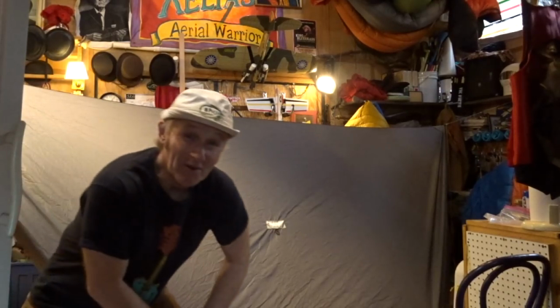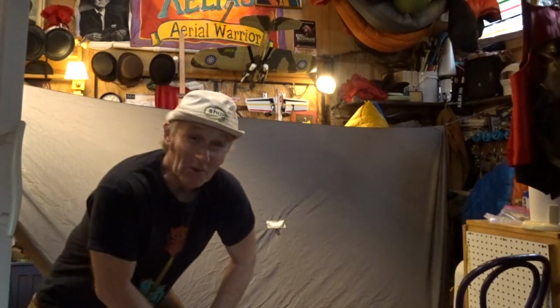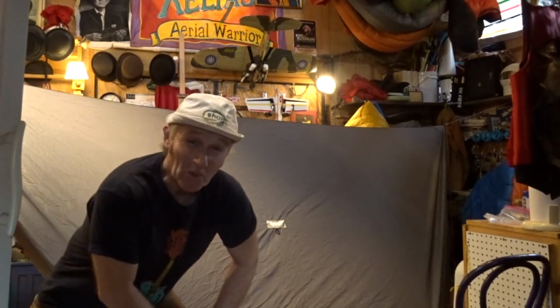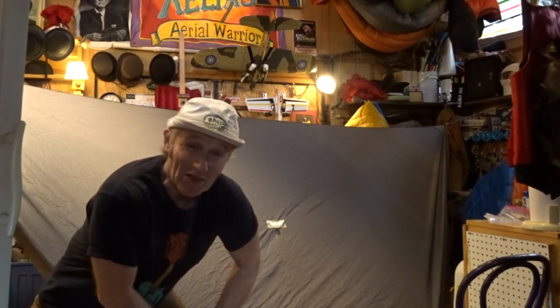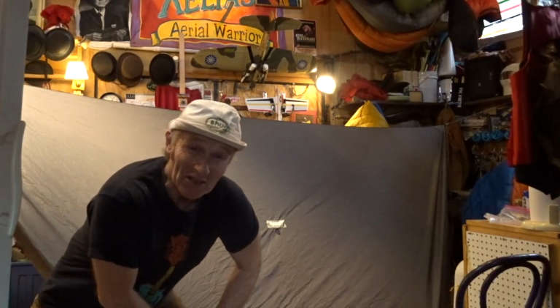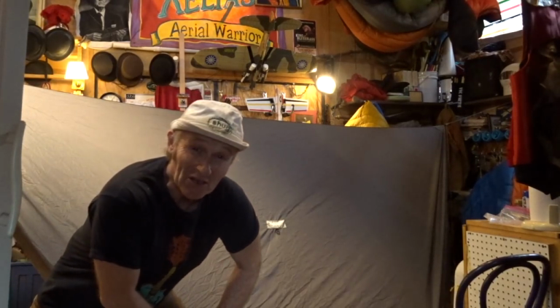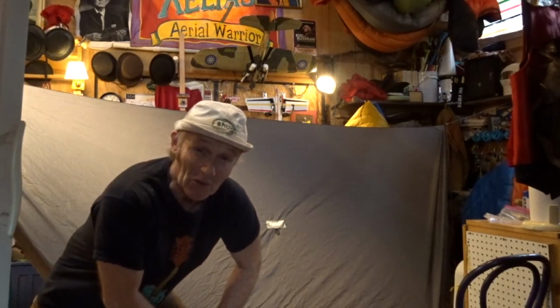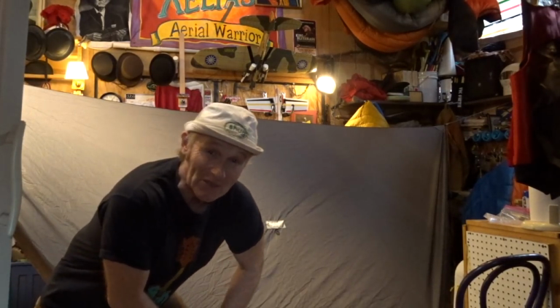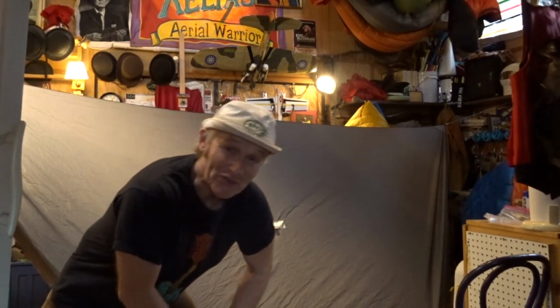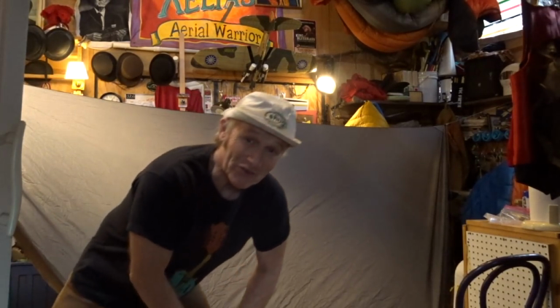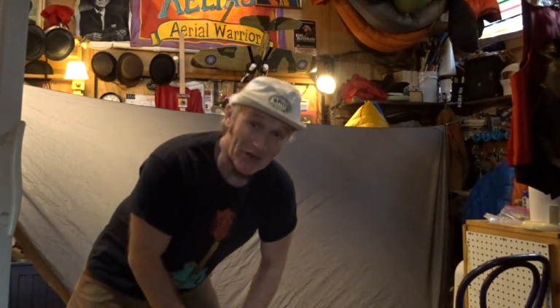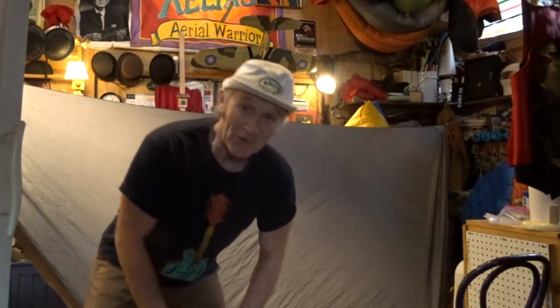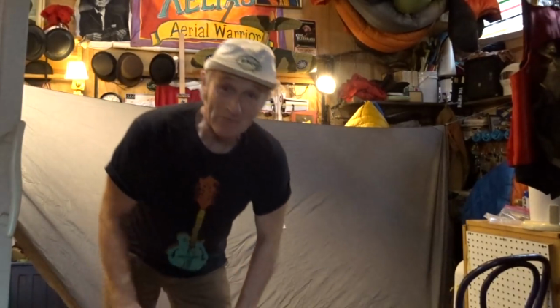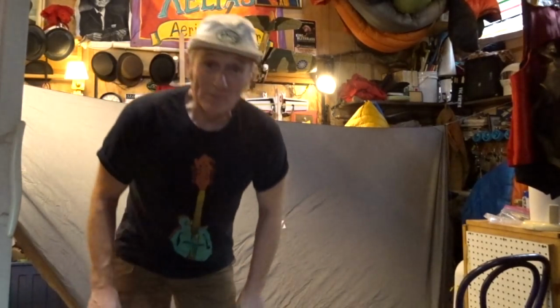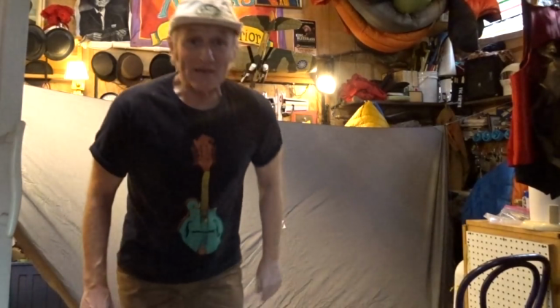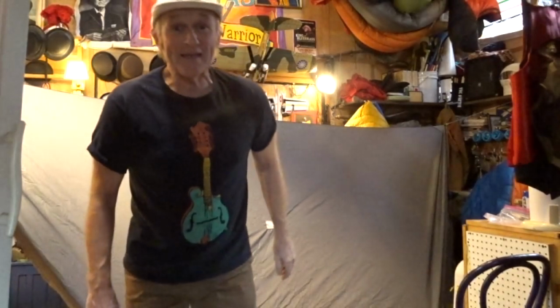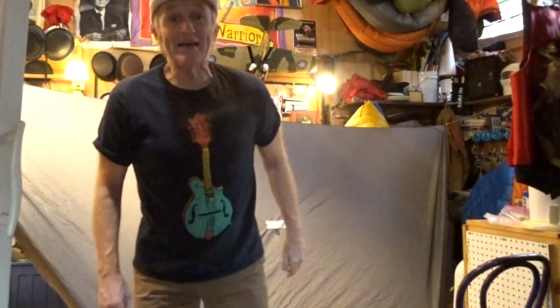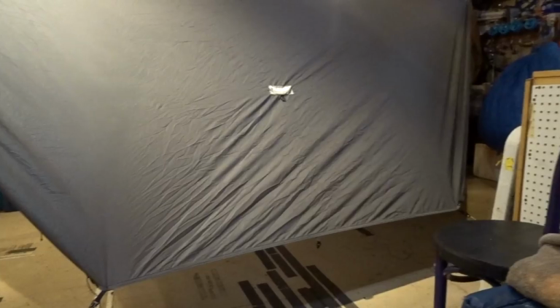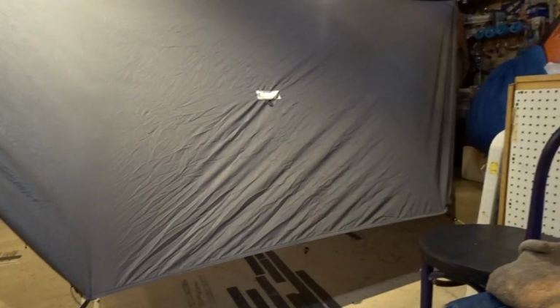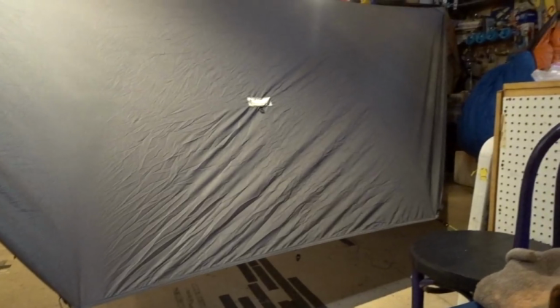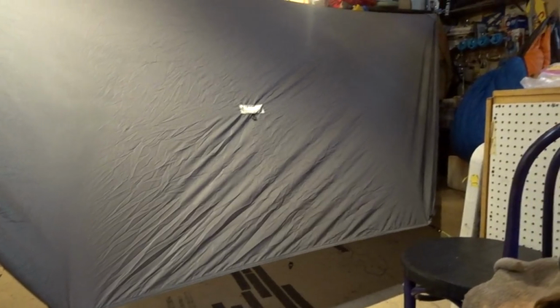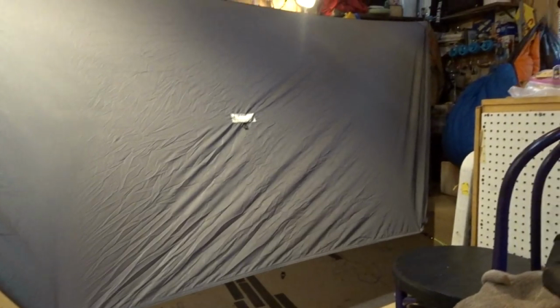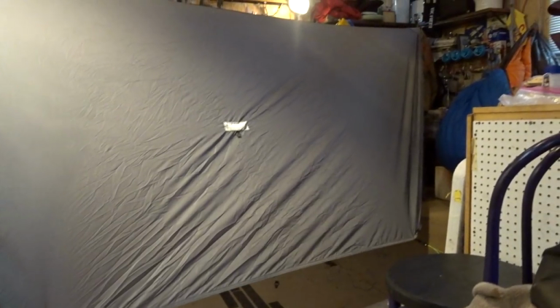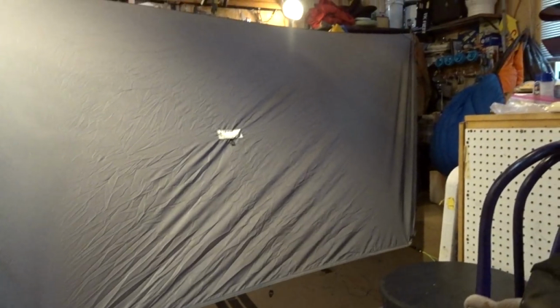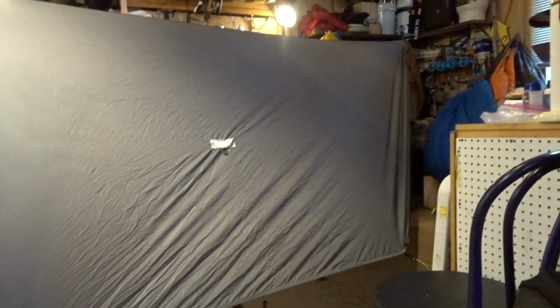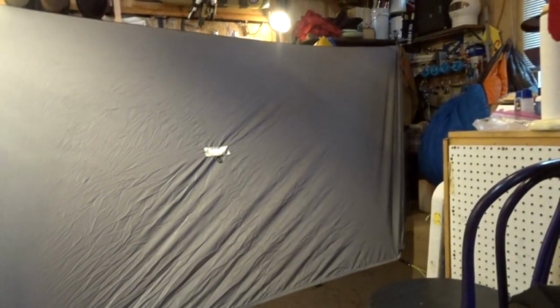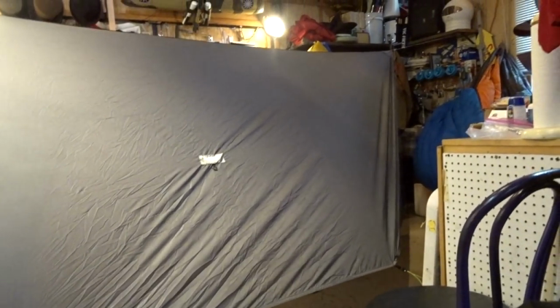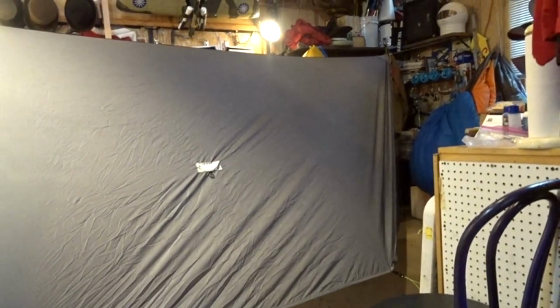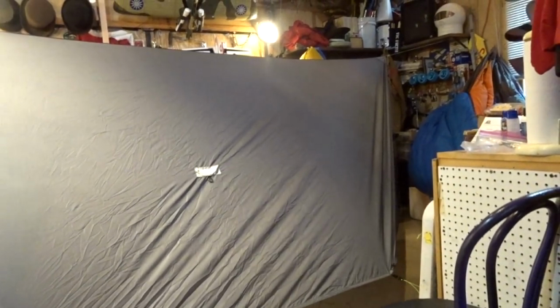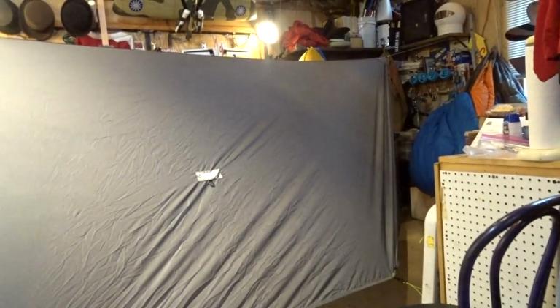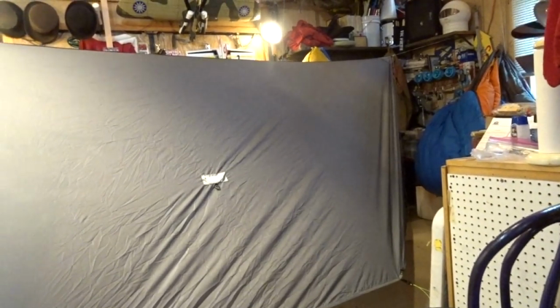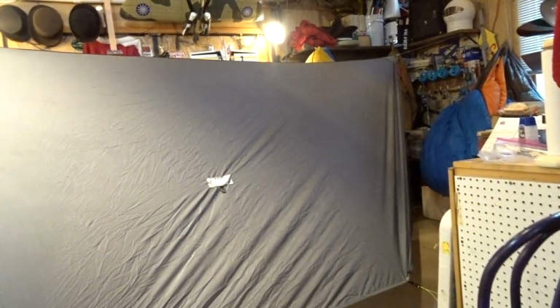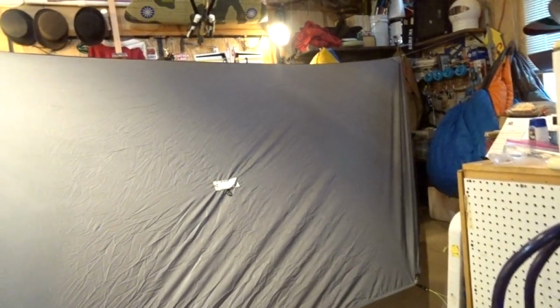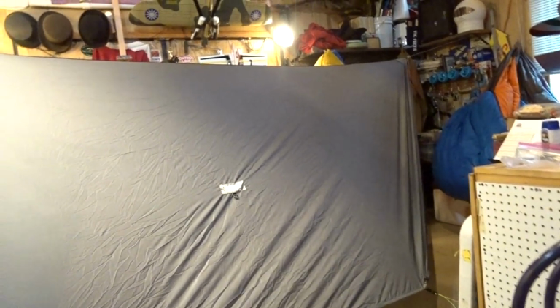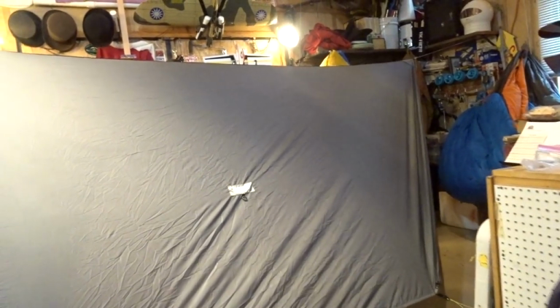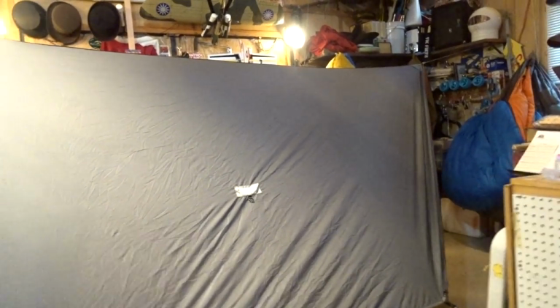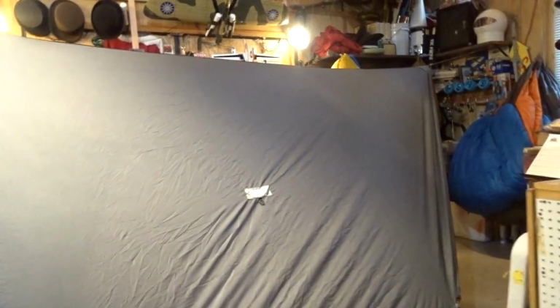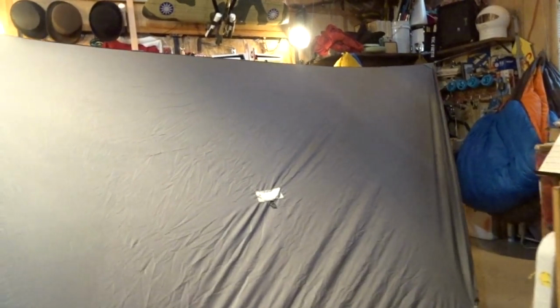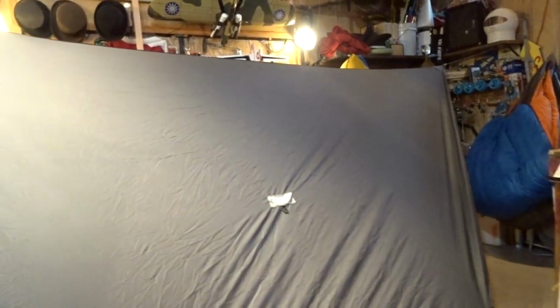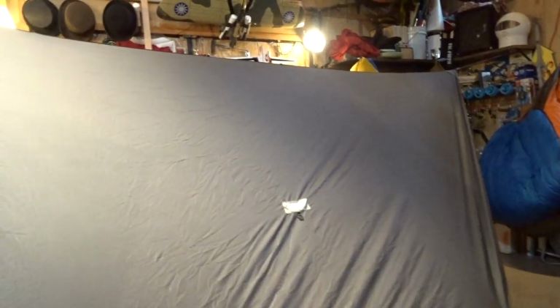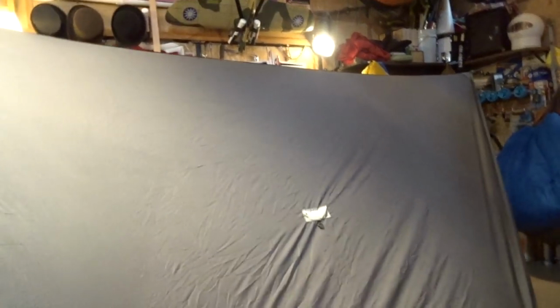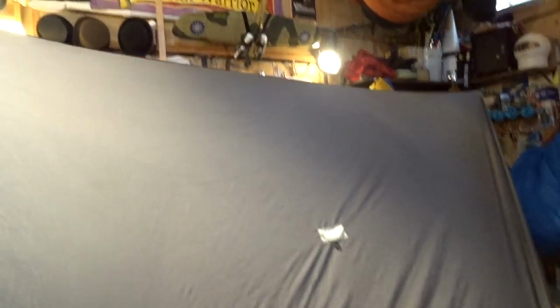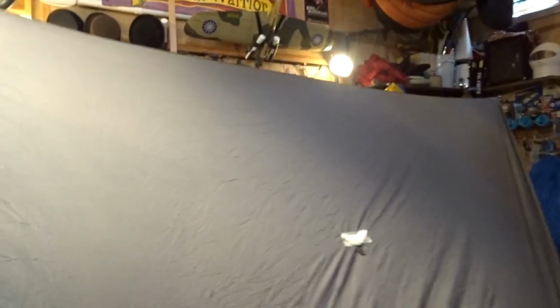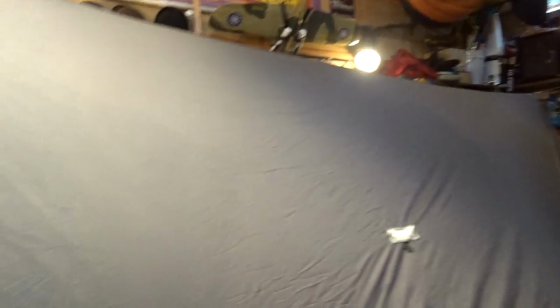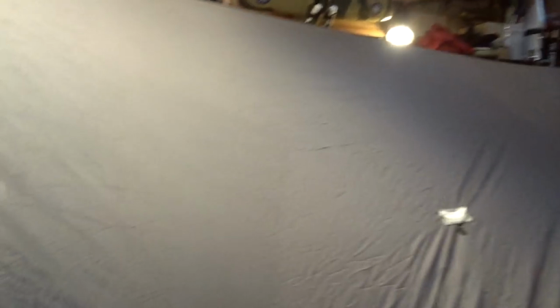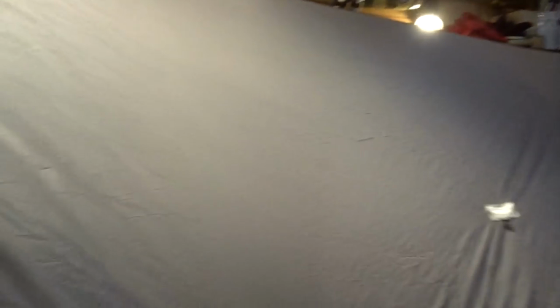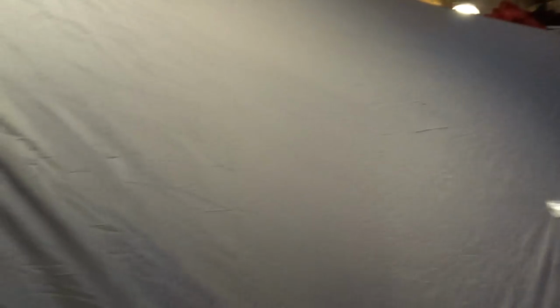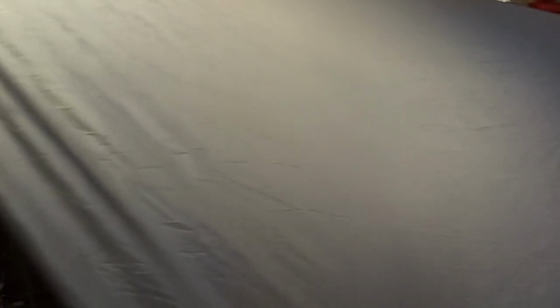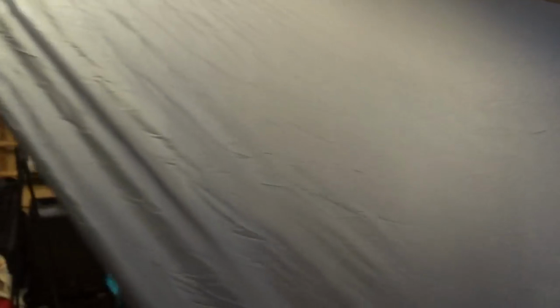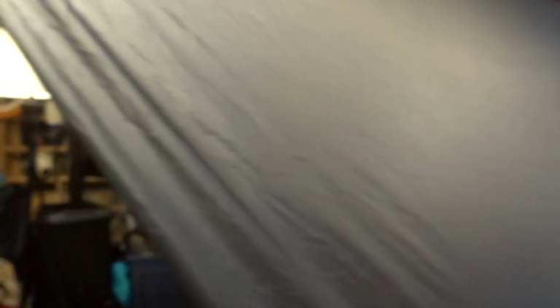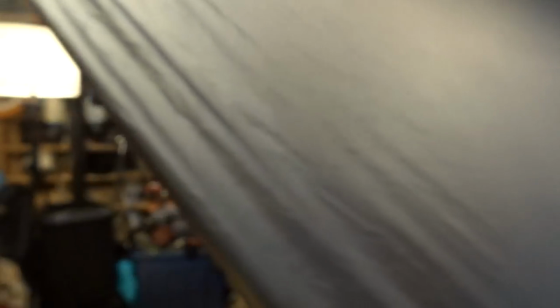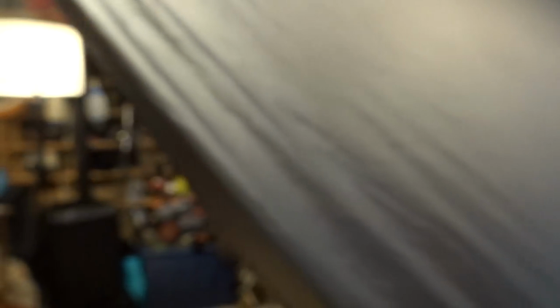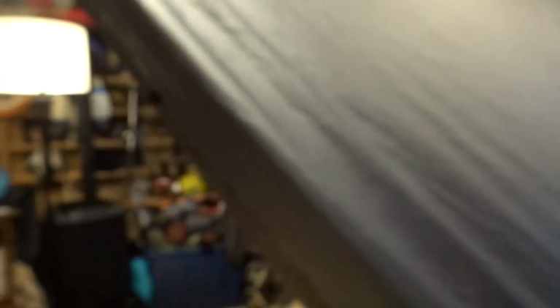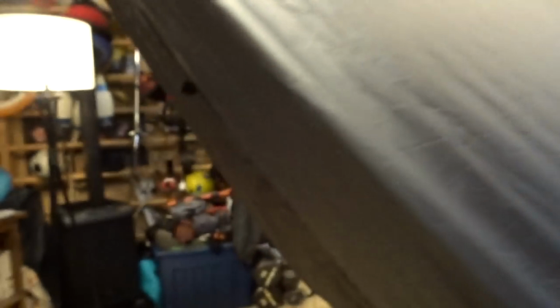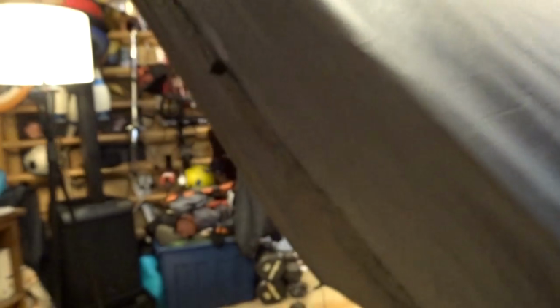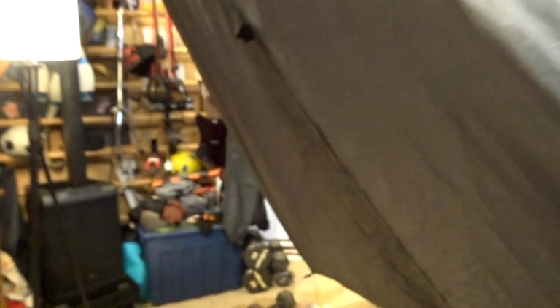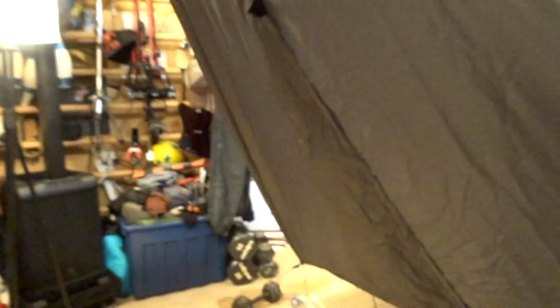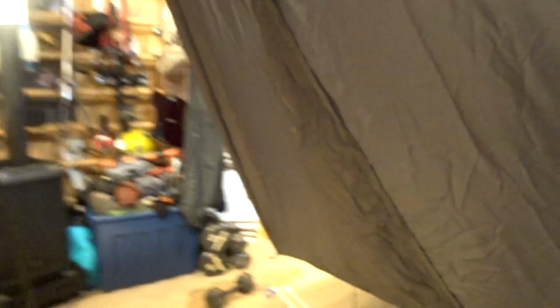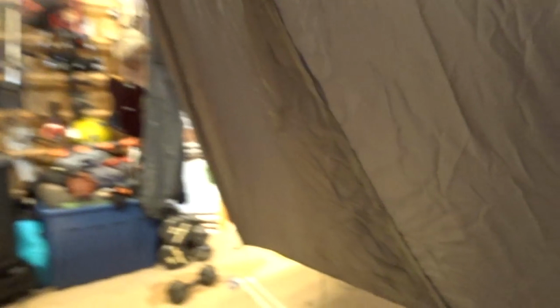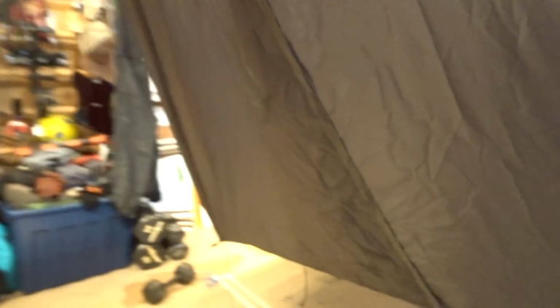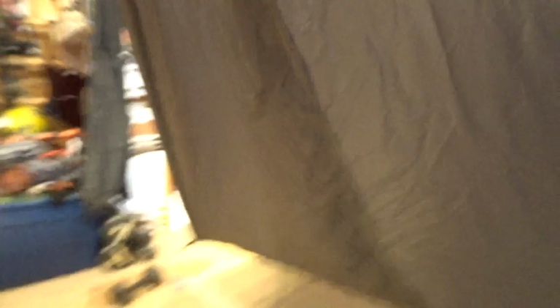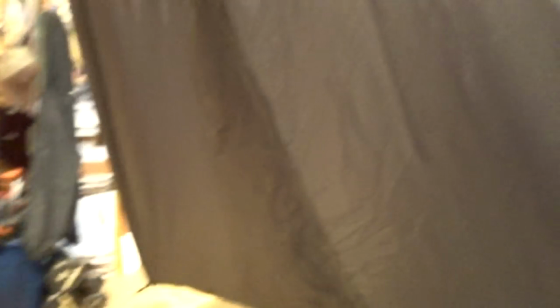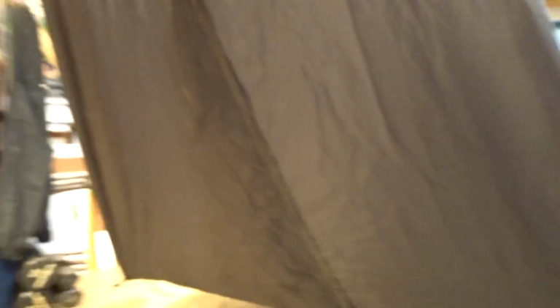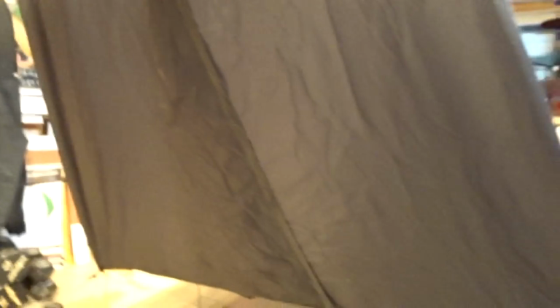Well, hello, it's Suge here everybody, and today I'm going to be seam sealing this brand new, un-seam-sealed Superior Gear Hammock Tarp.